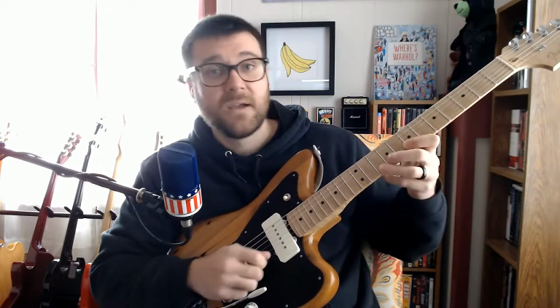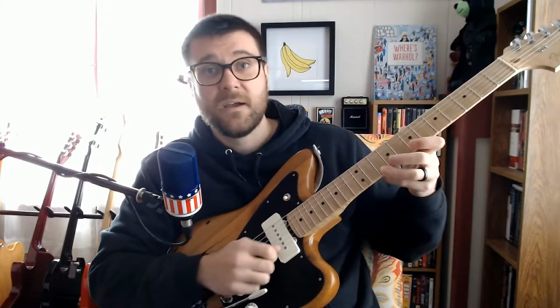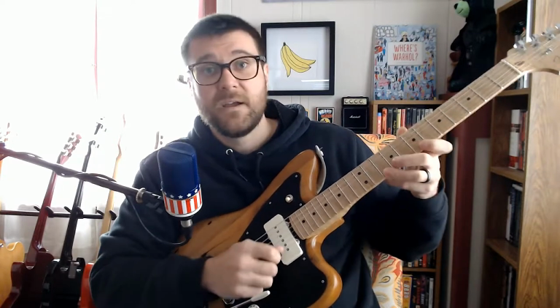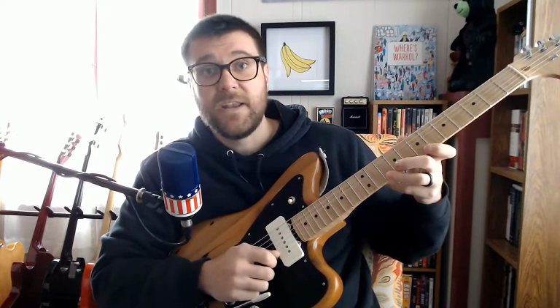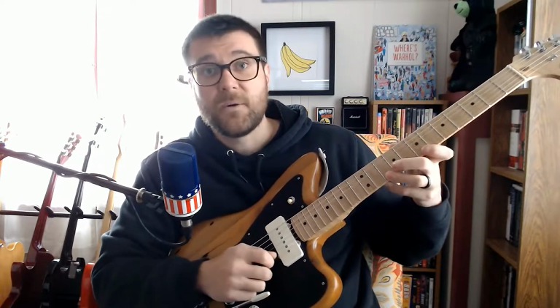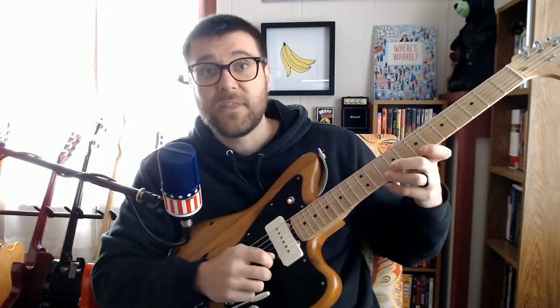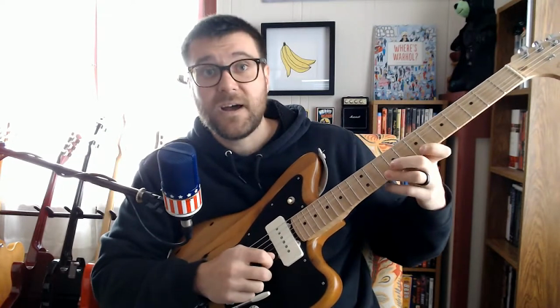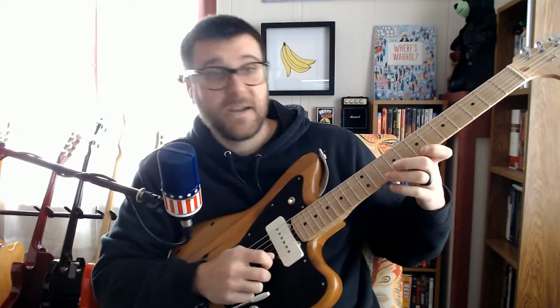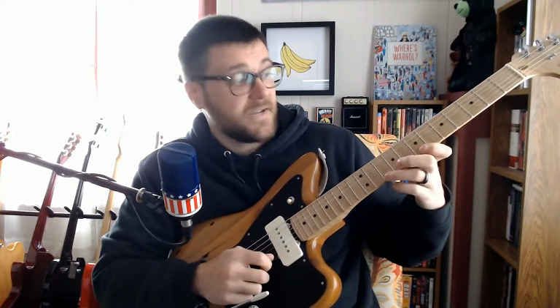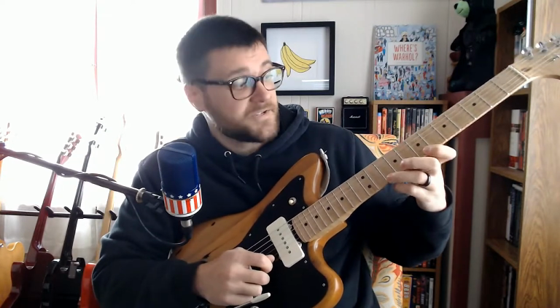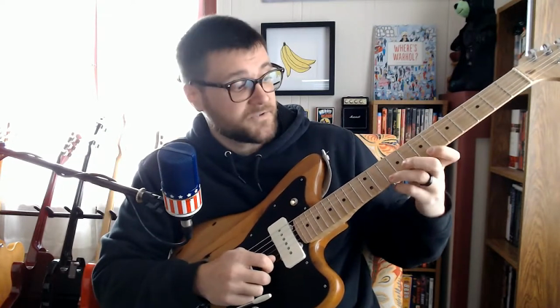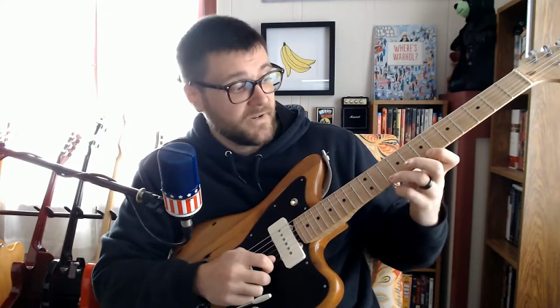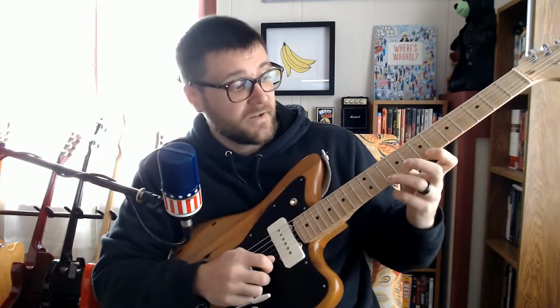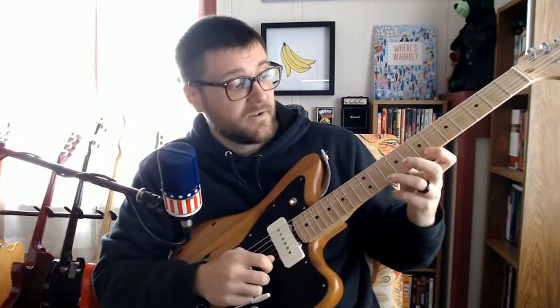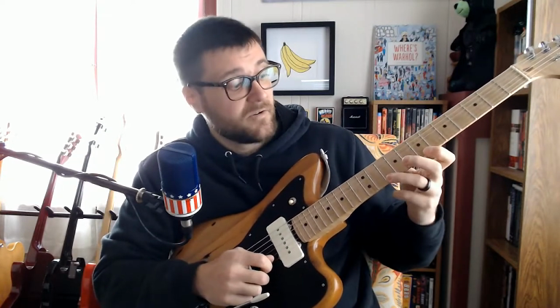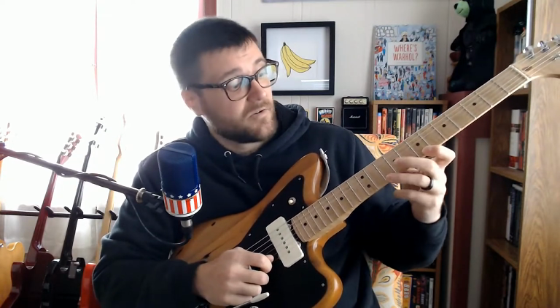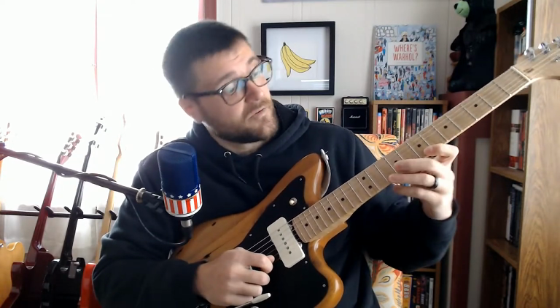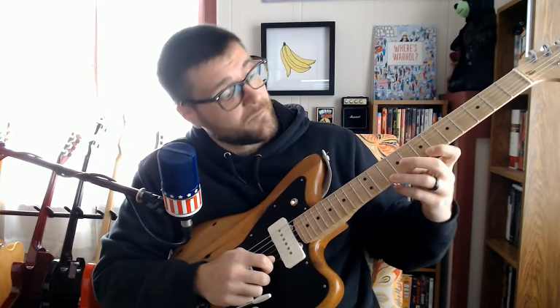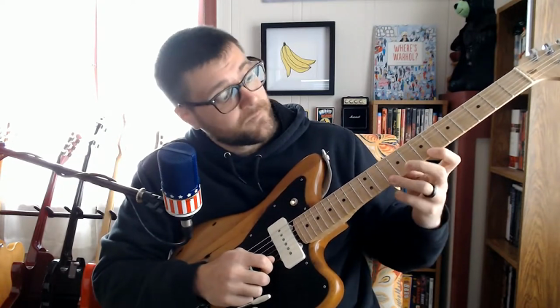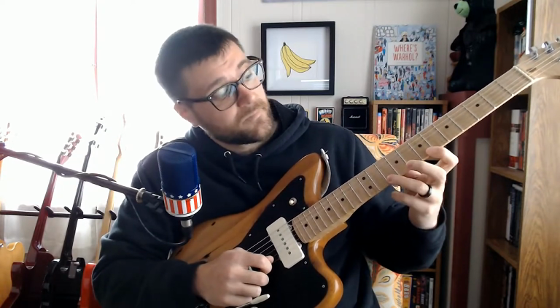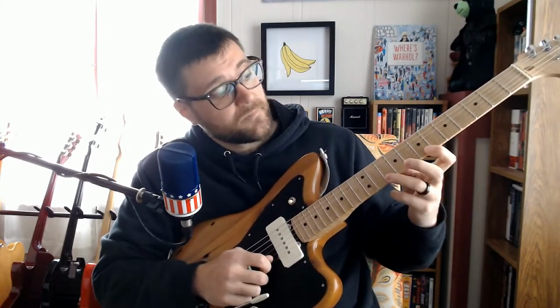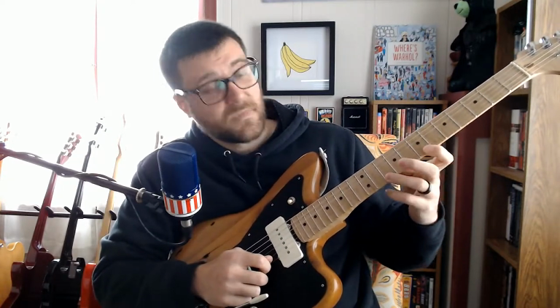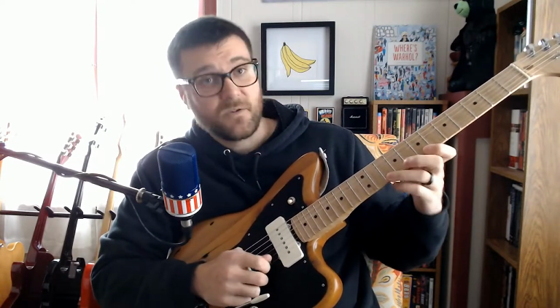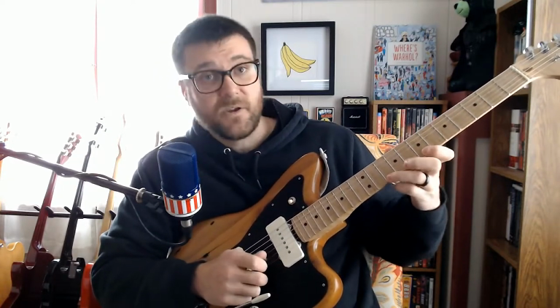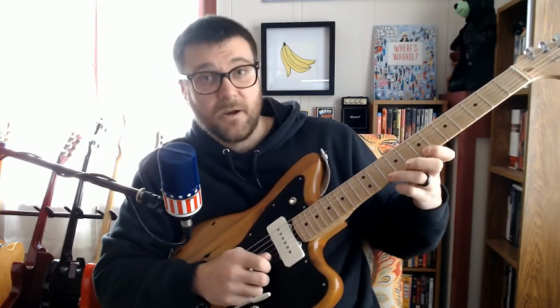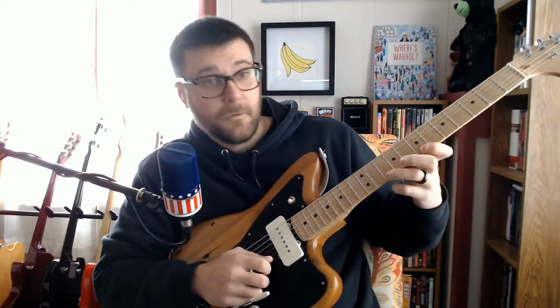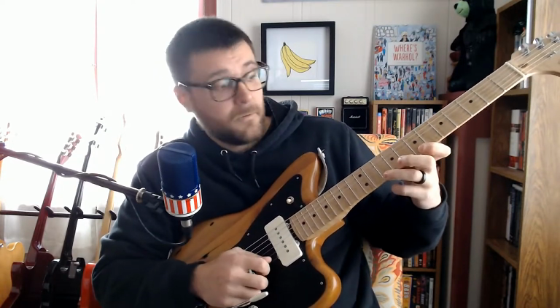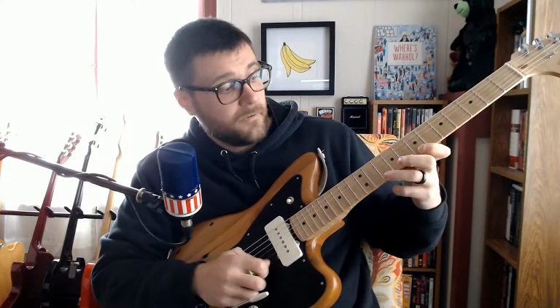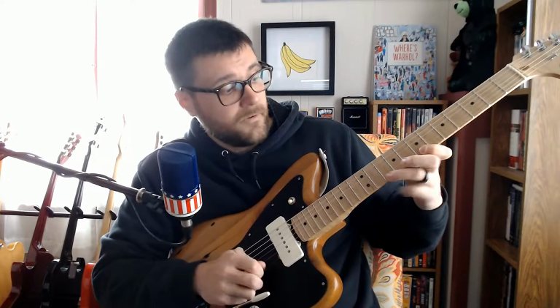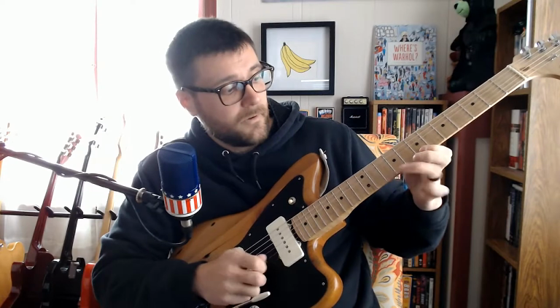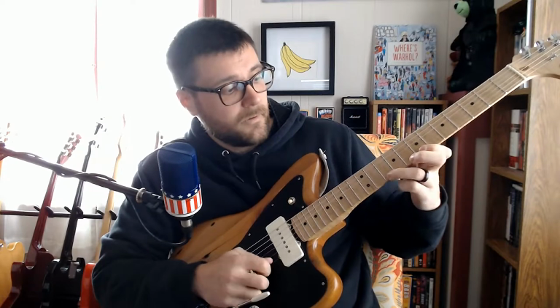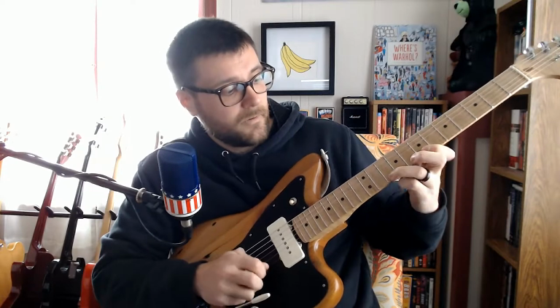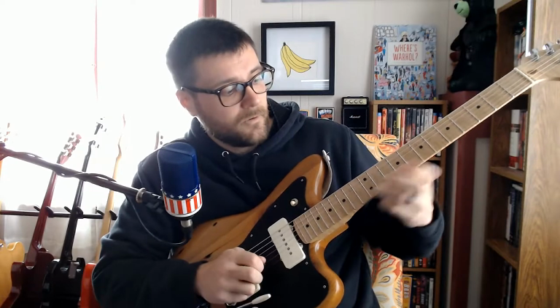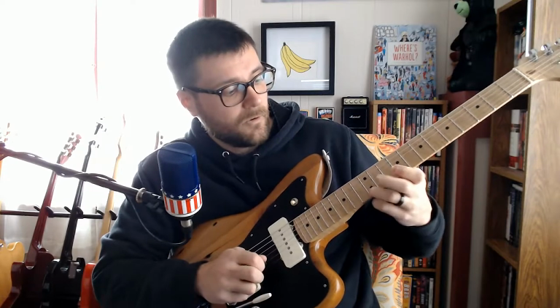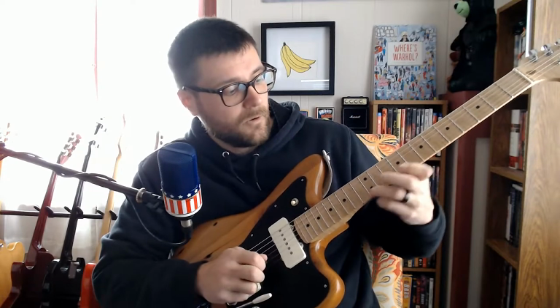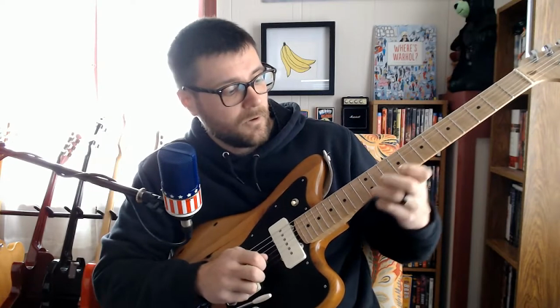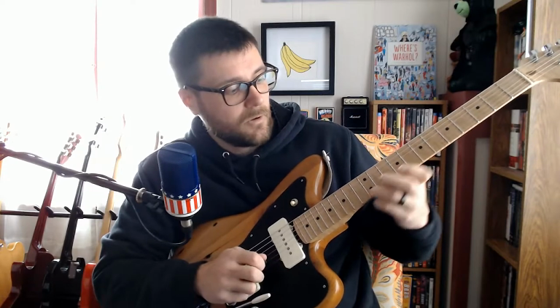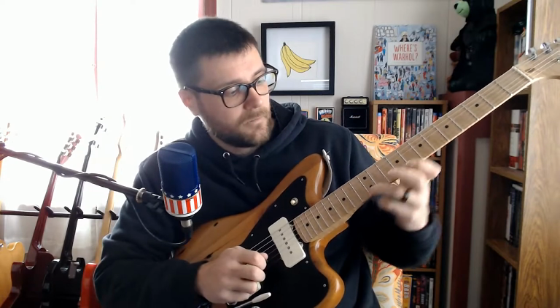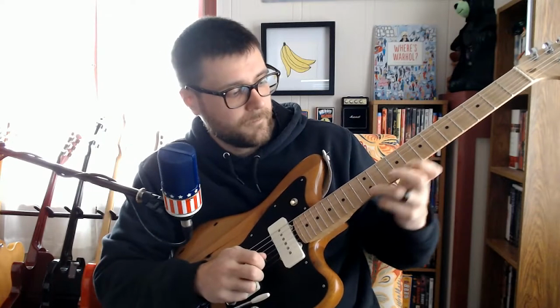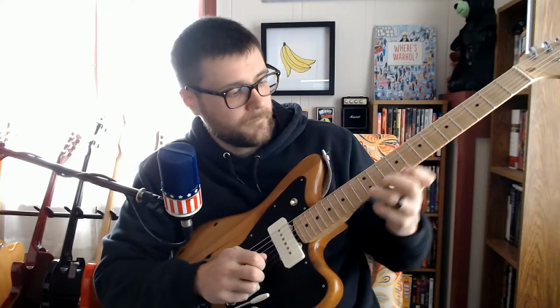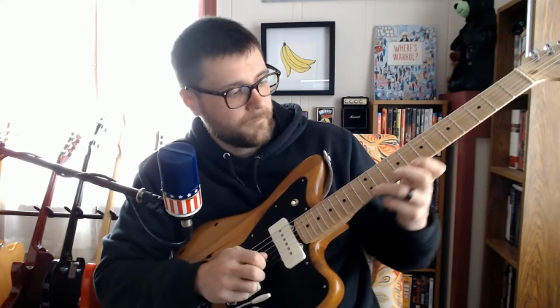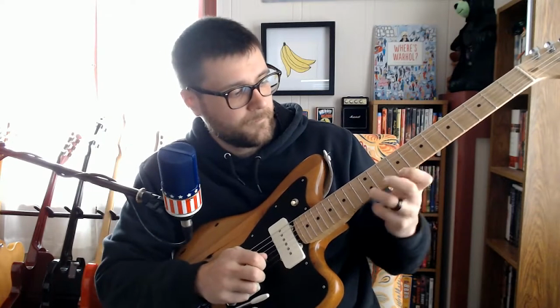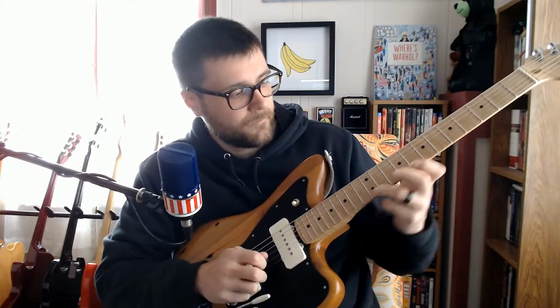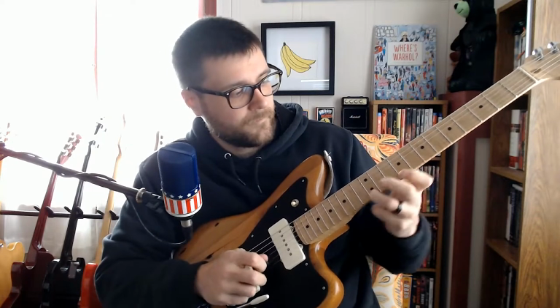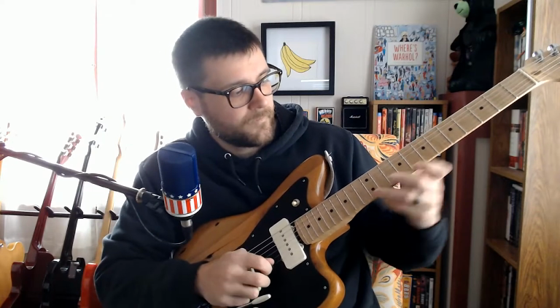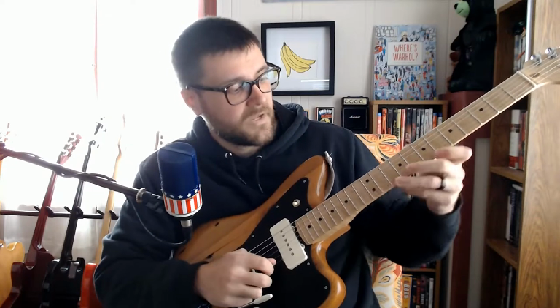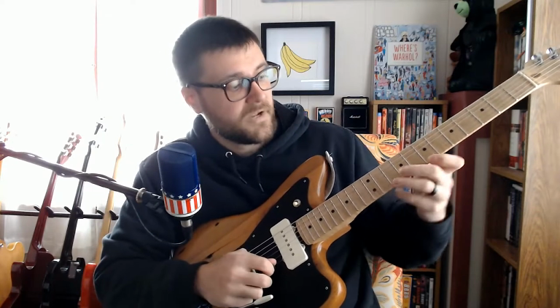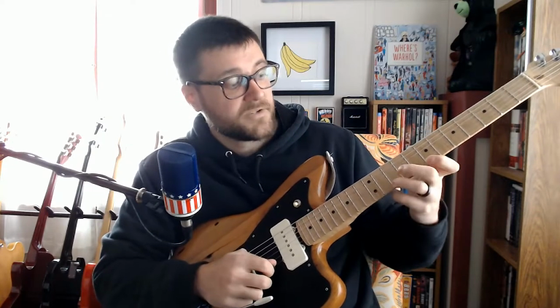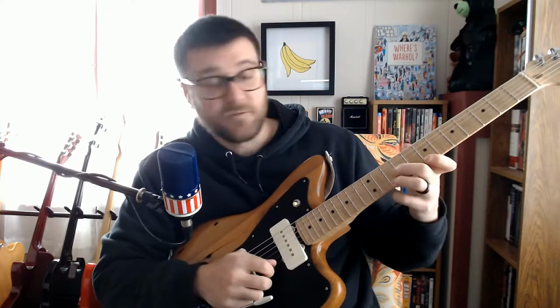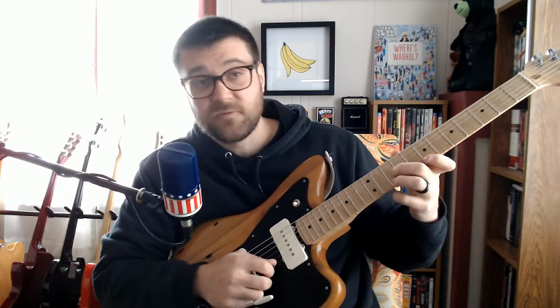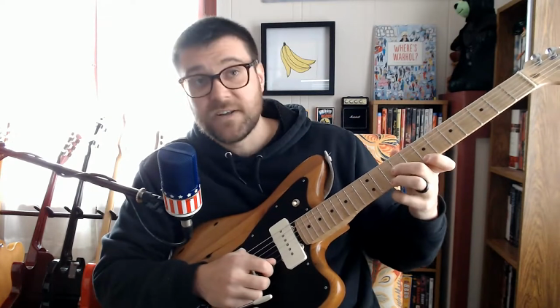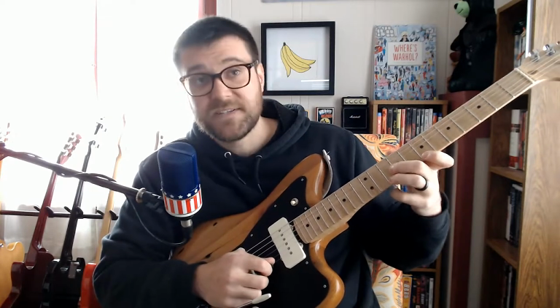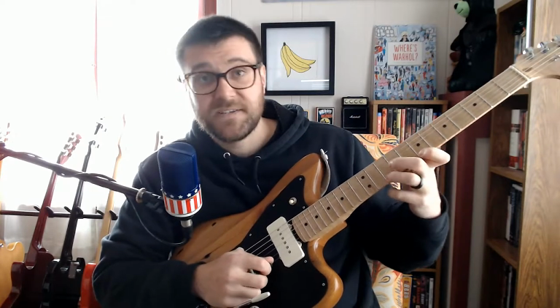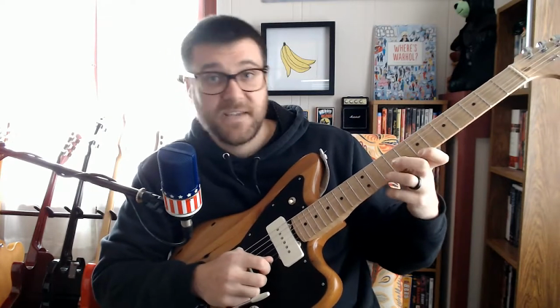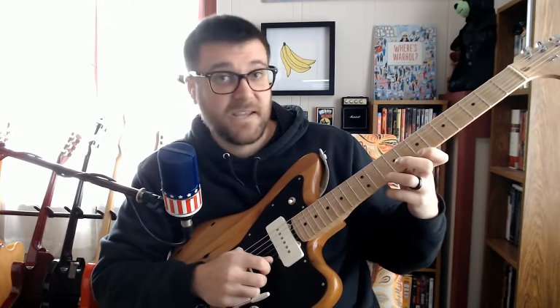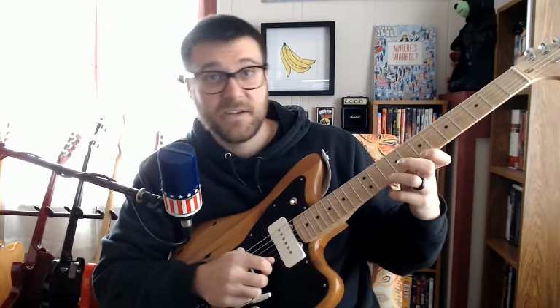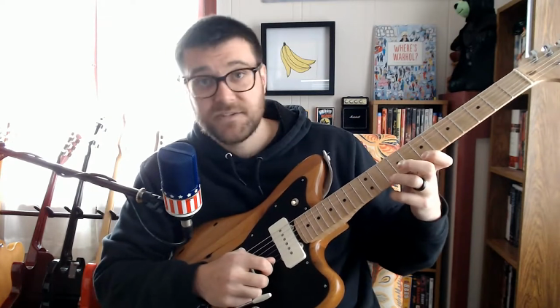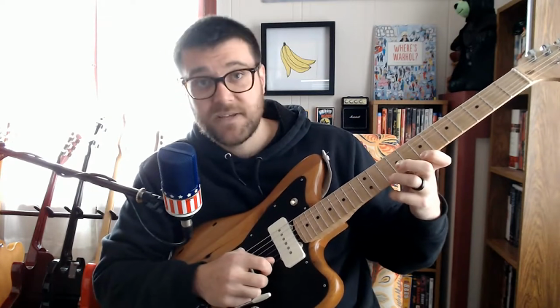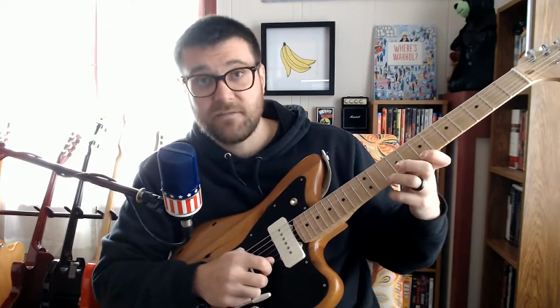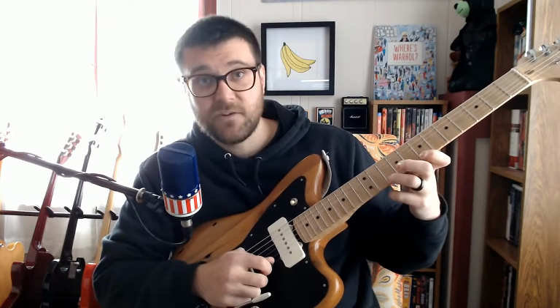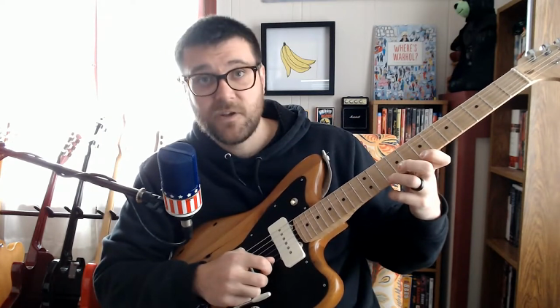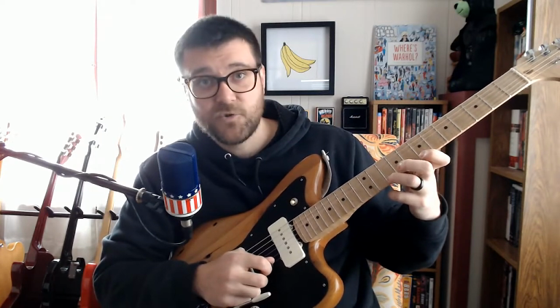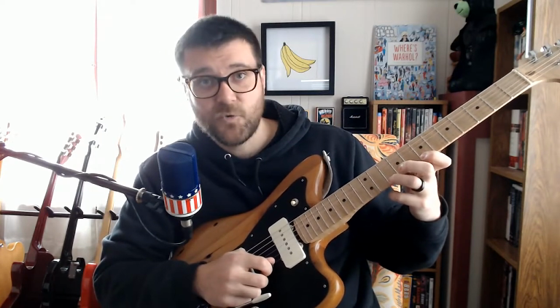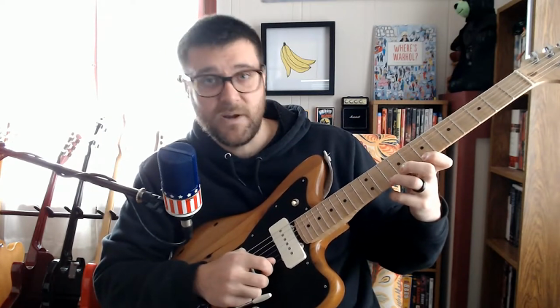Now on the high E string, we go to frets 10, 7, and 12.